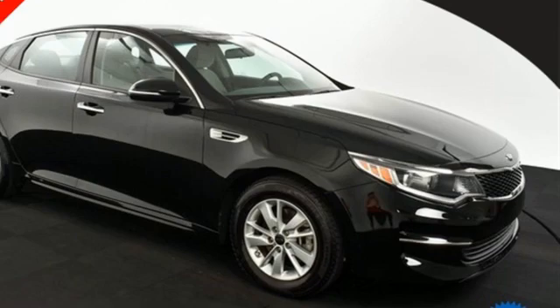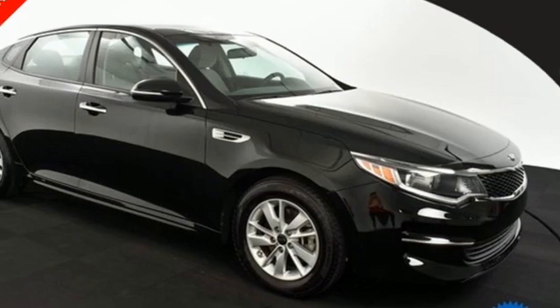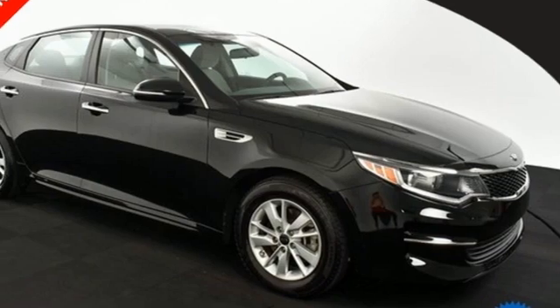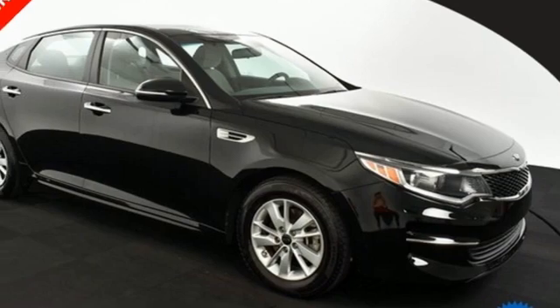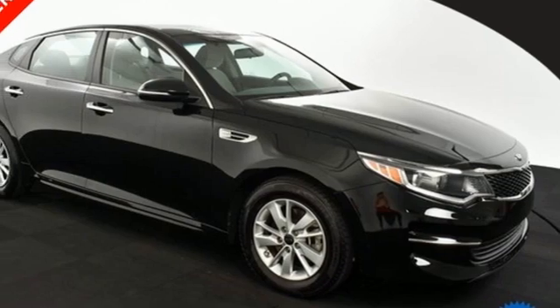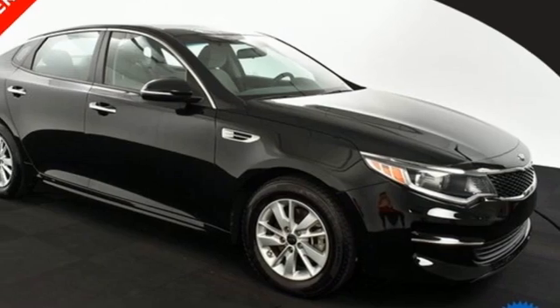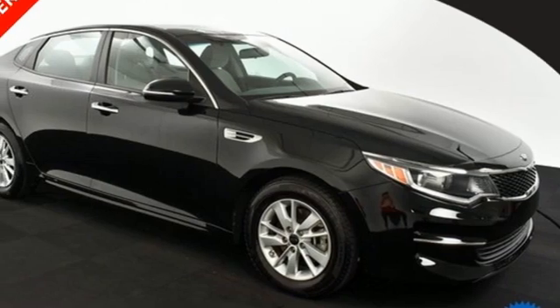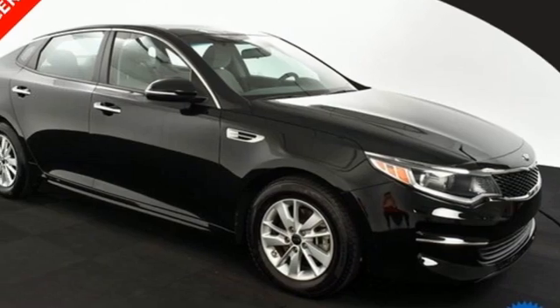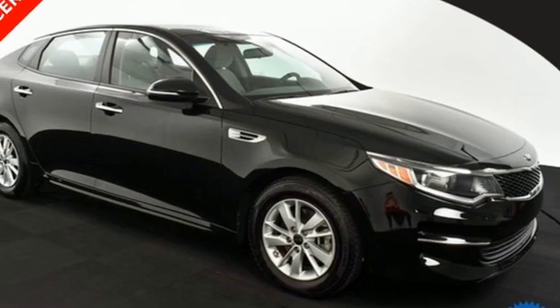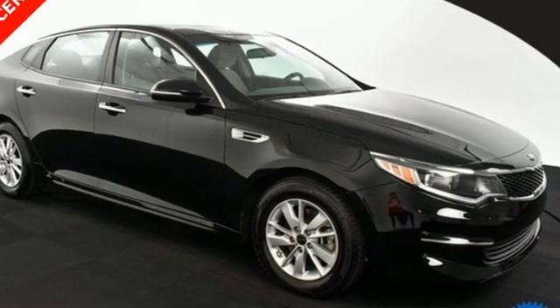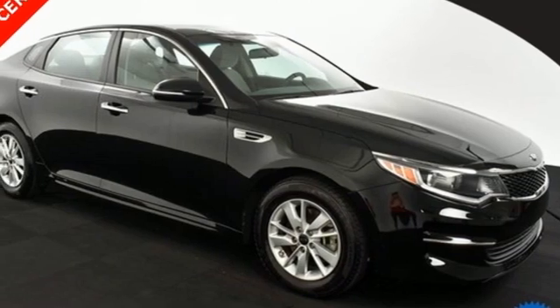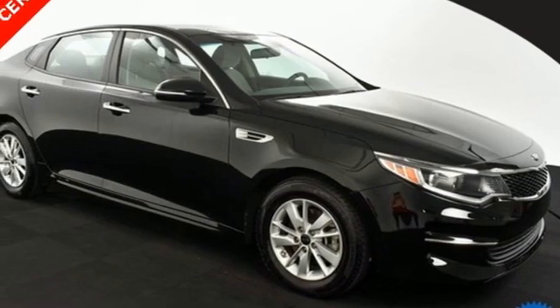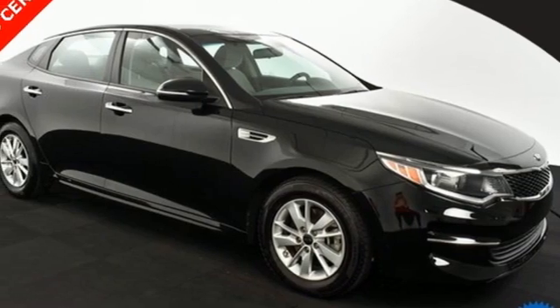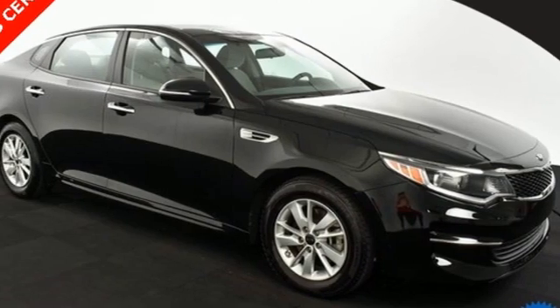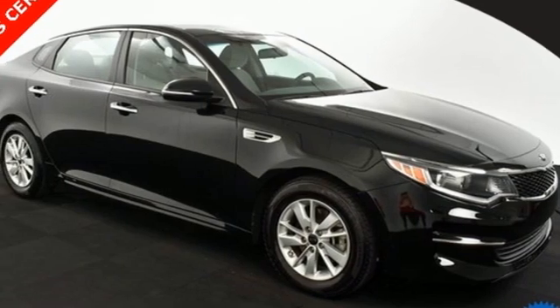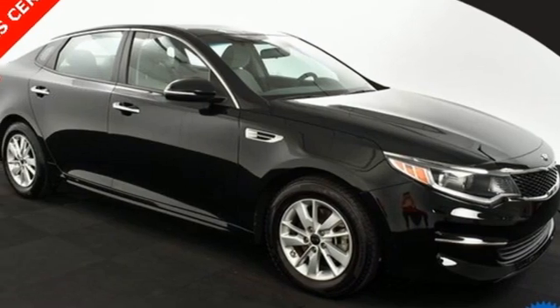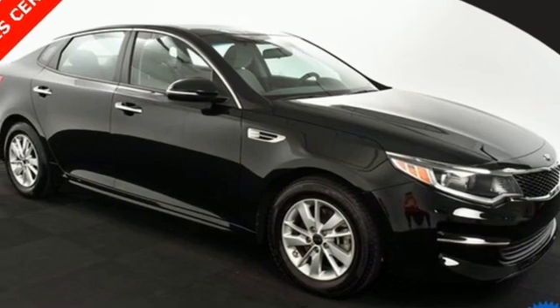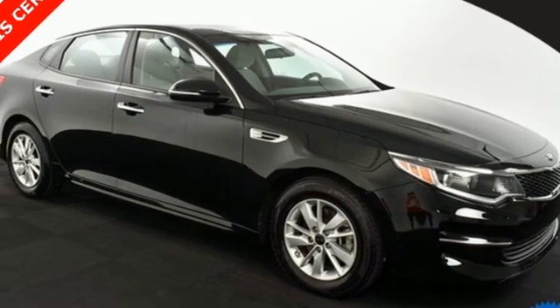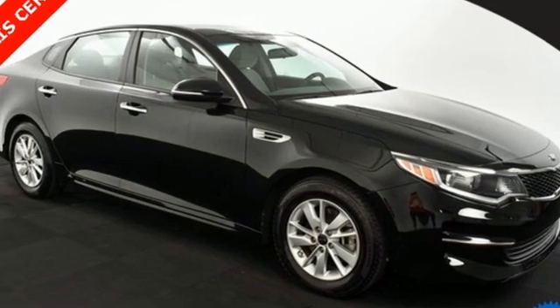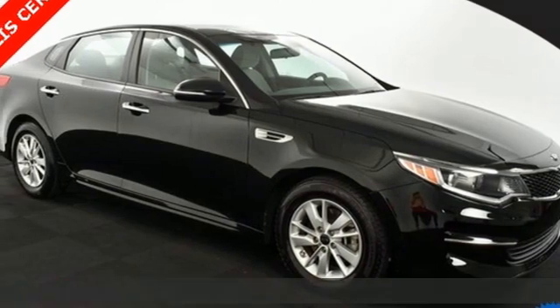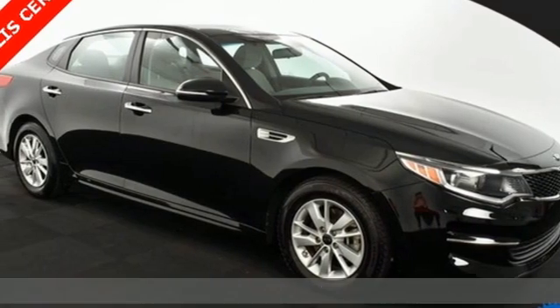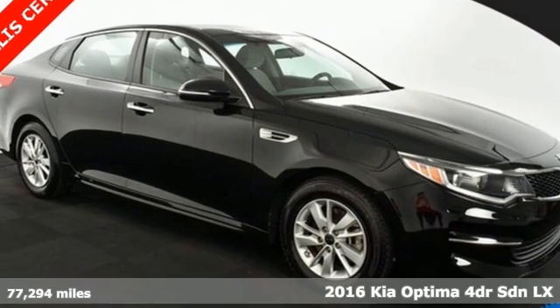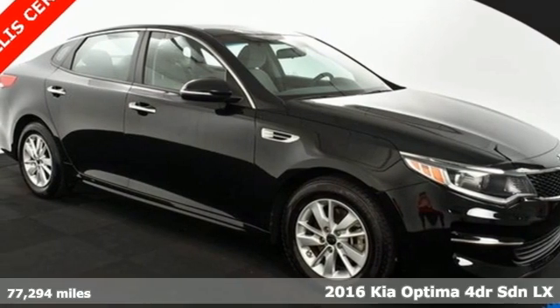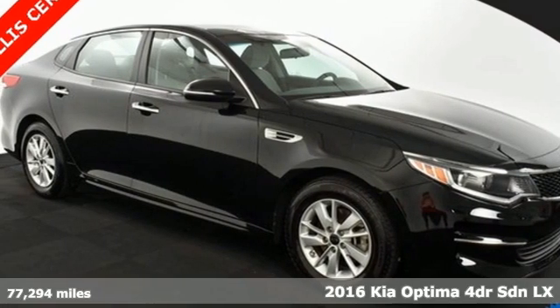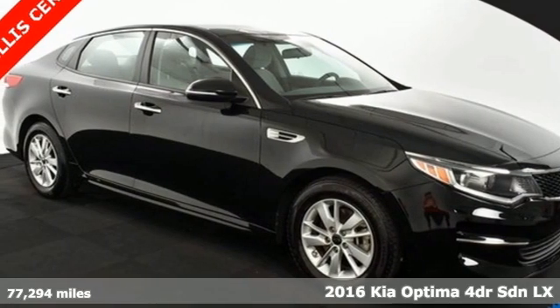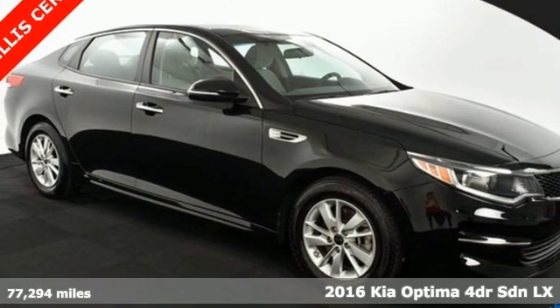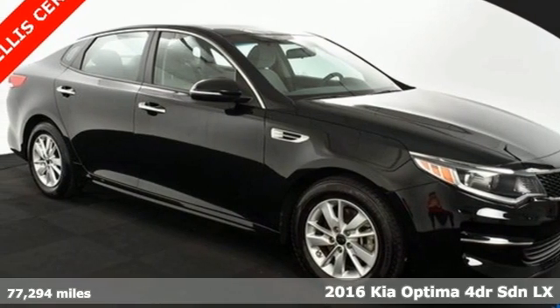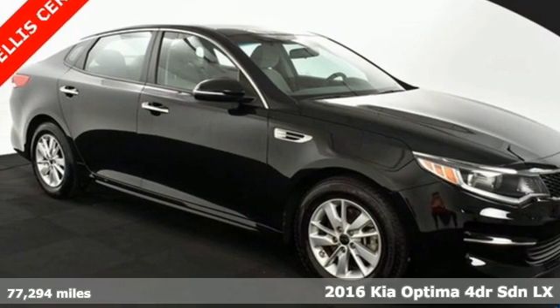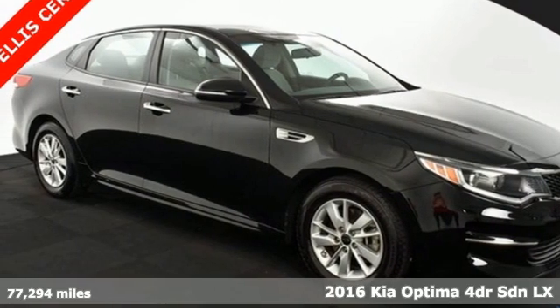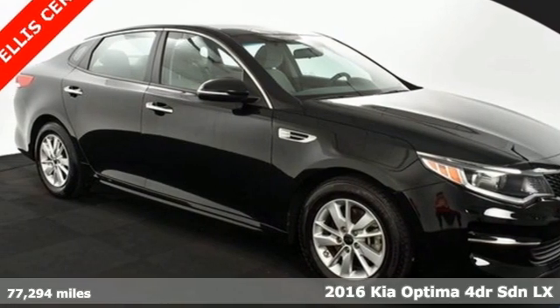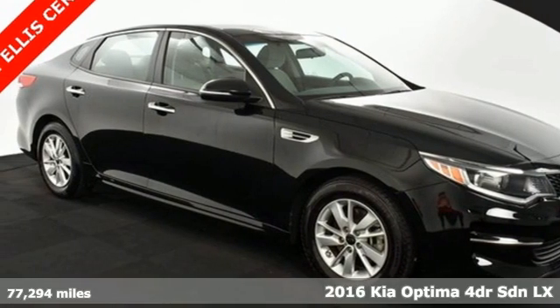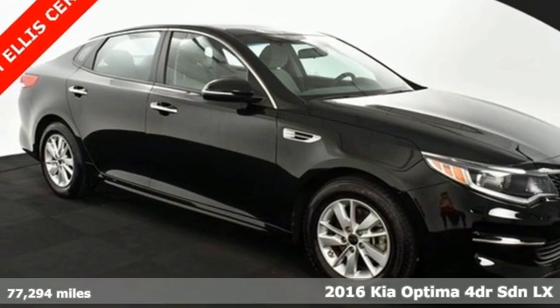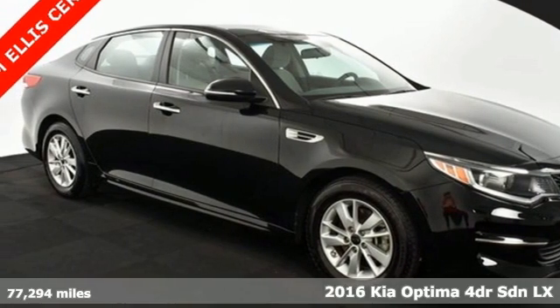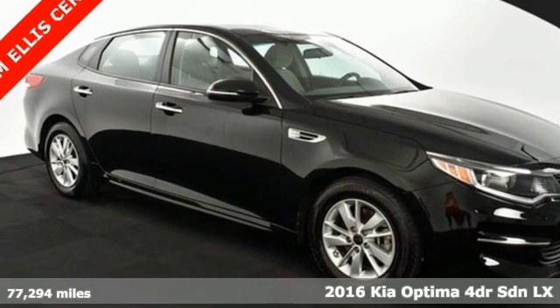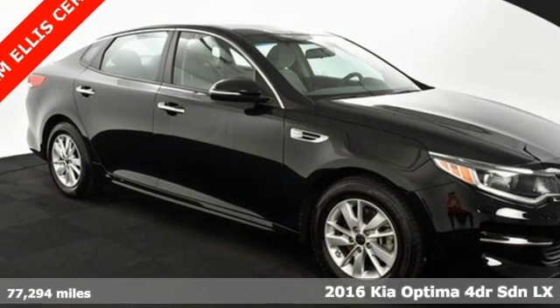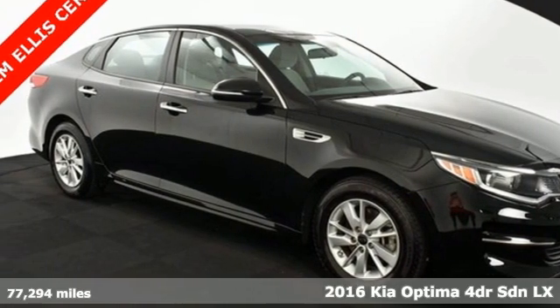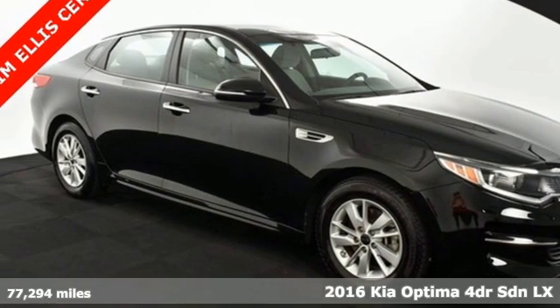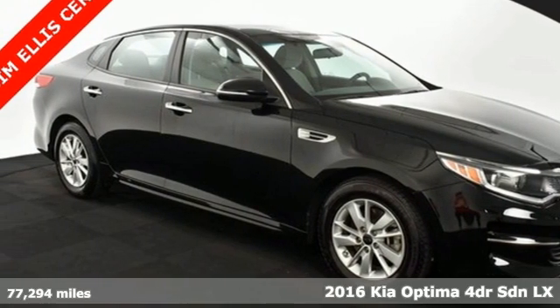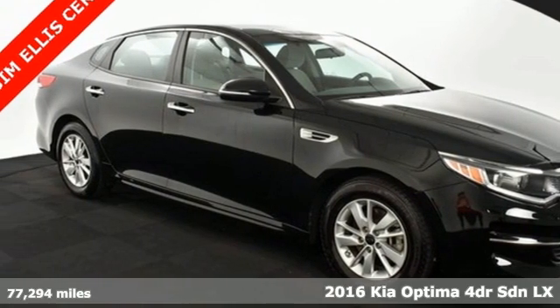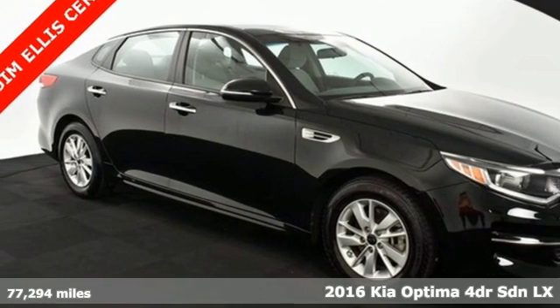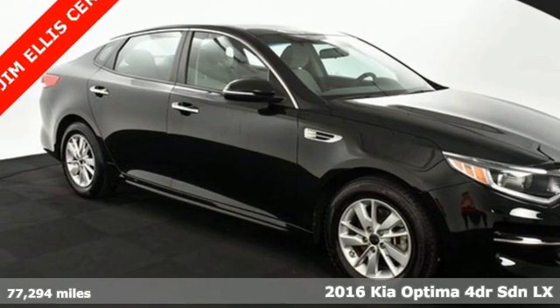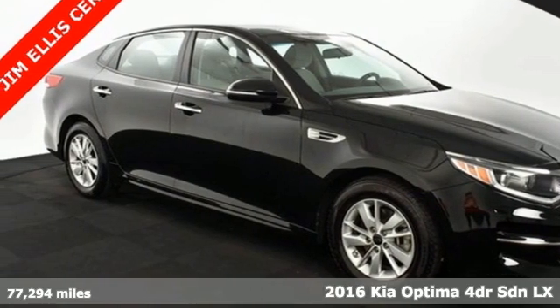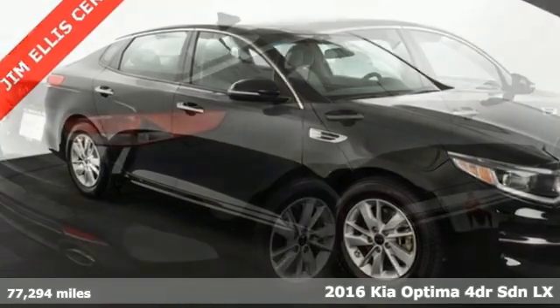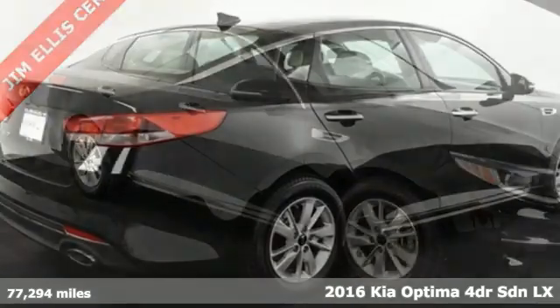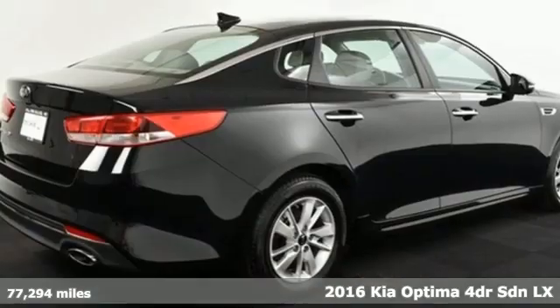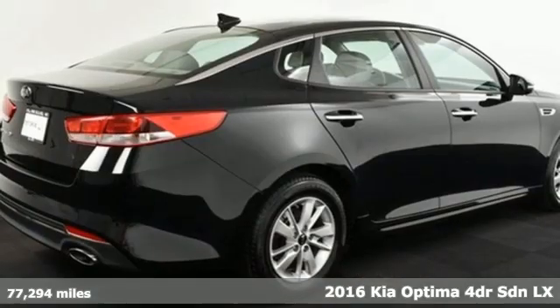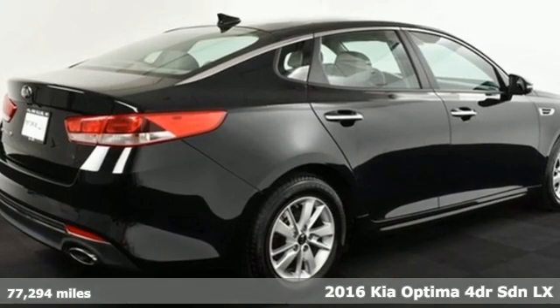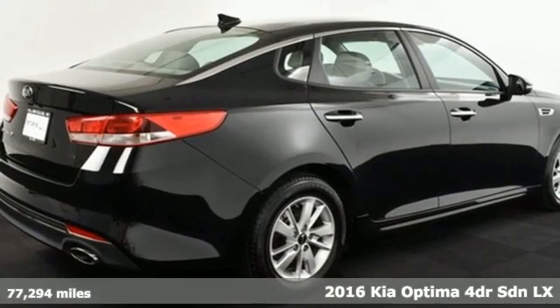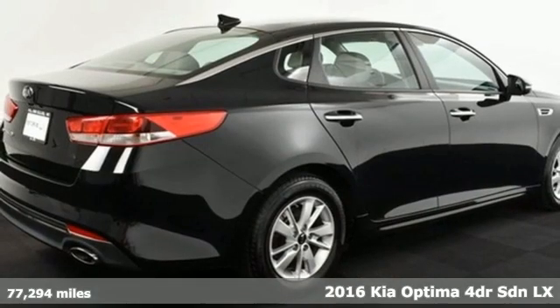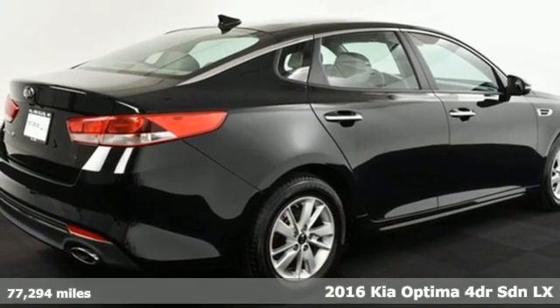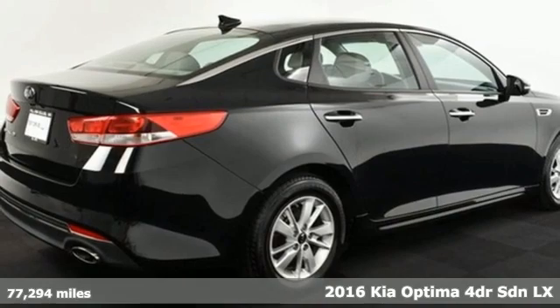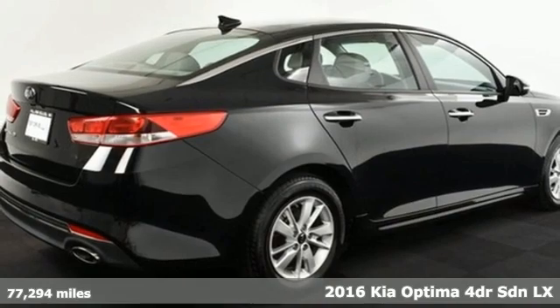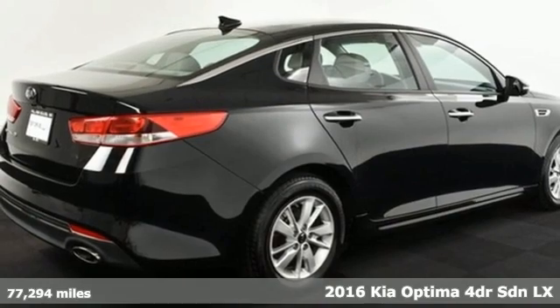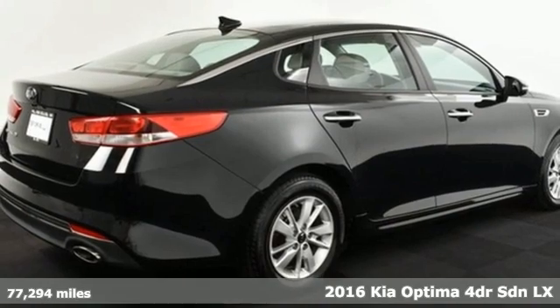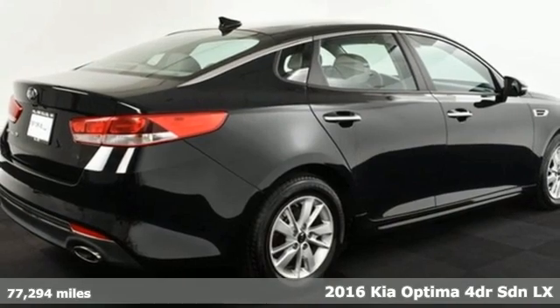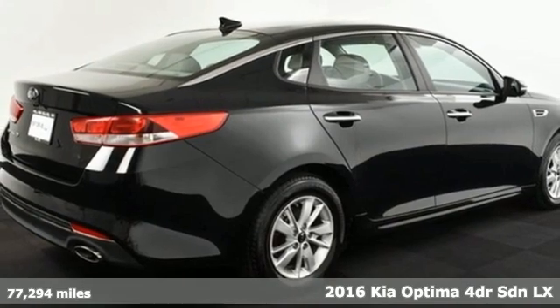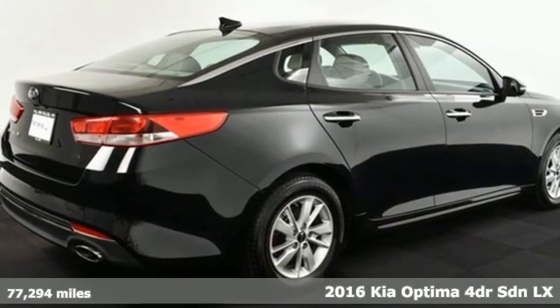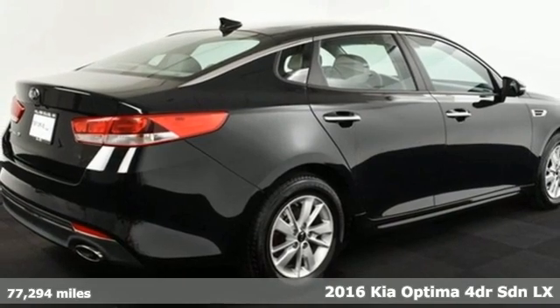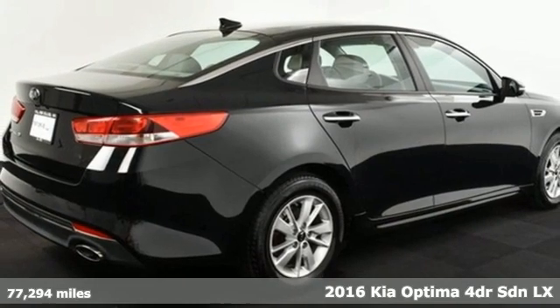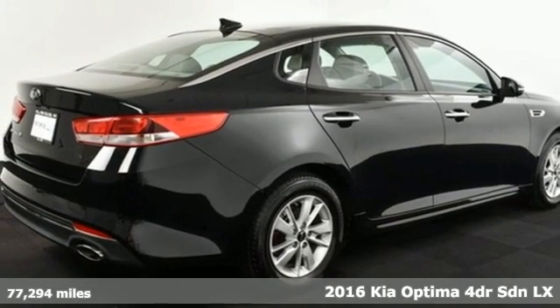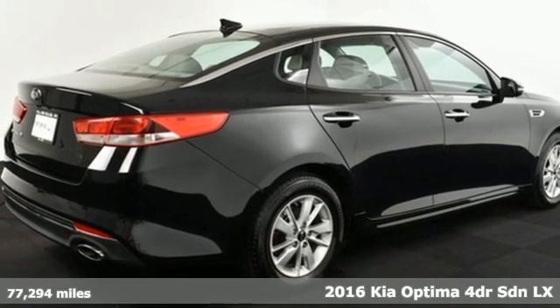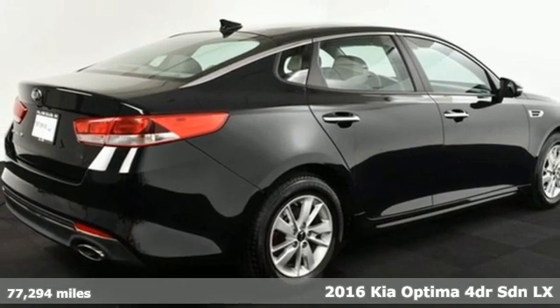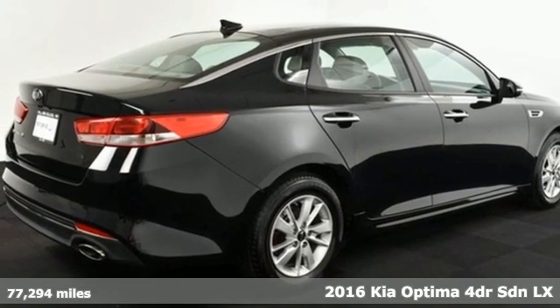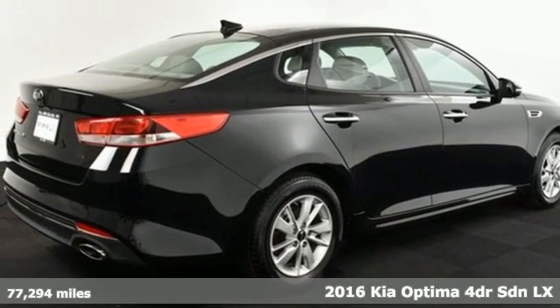Here's a 2016 Kia Optima. Reliability, quality, Kia.